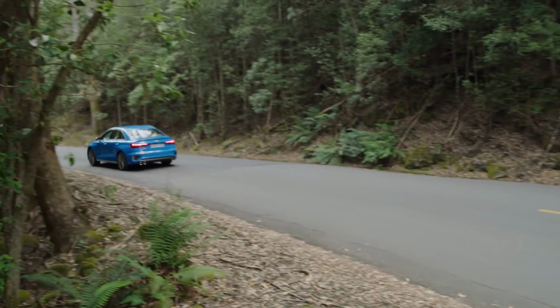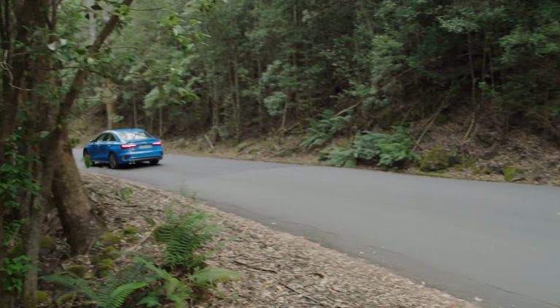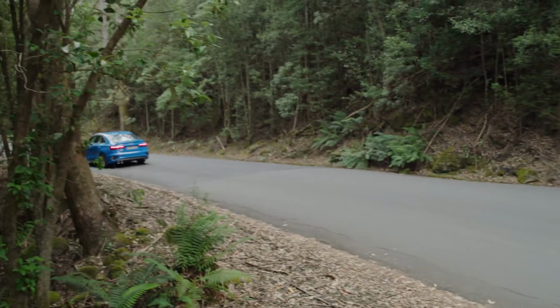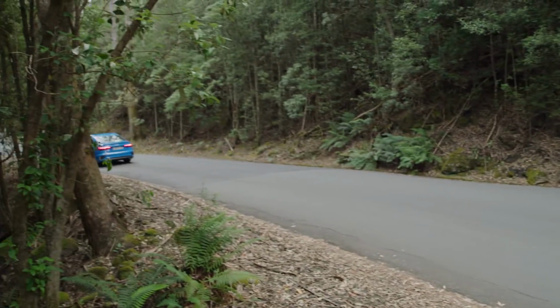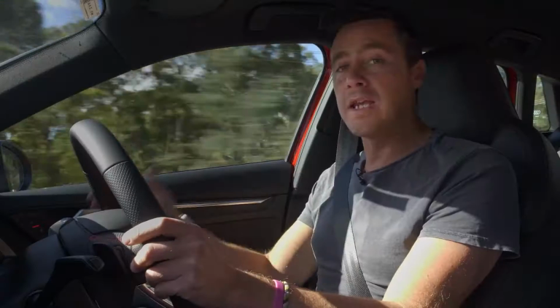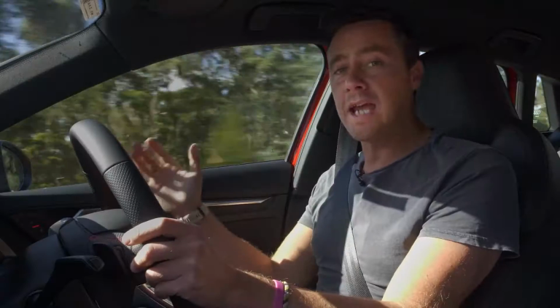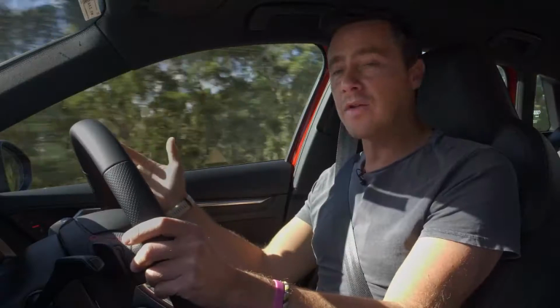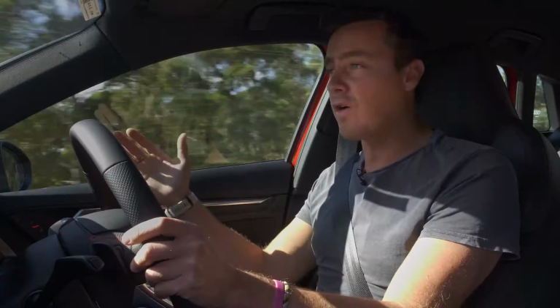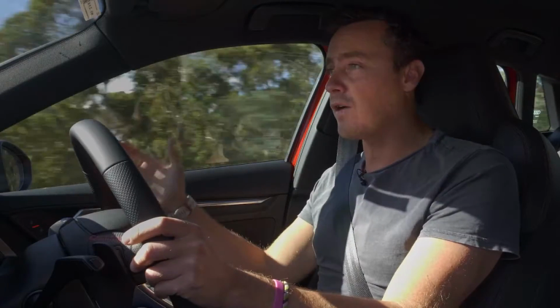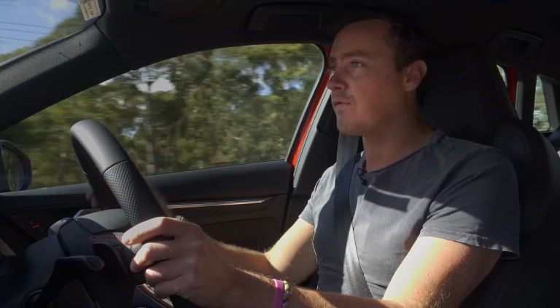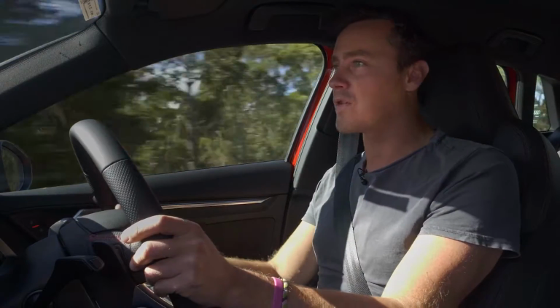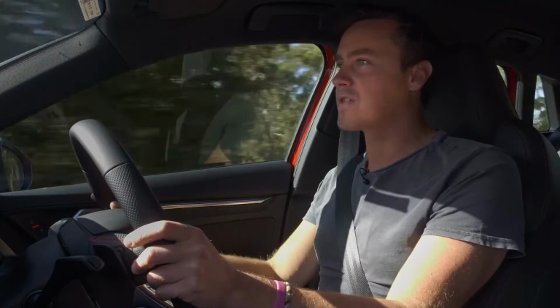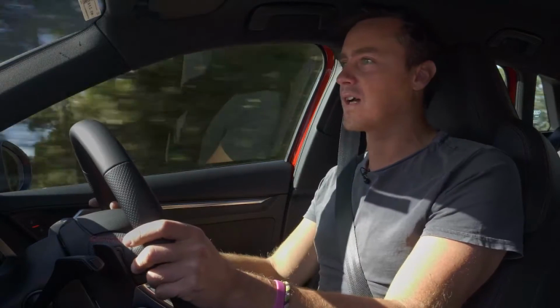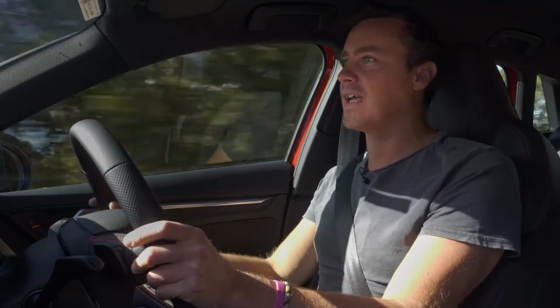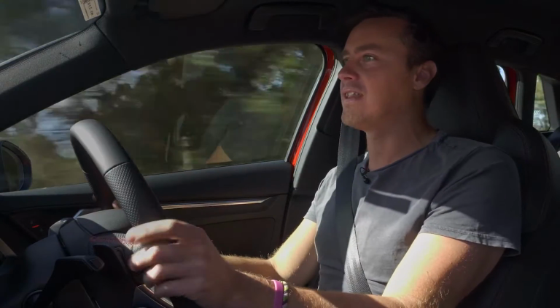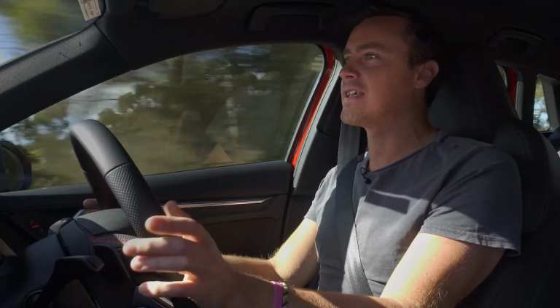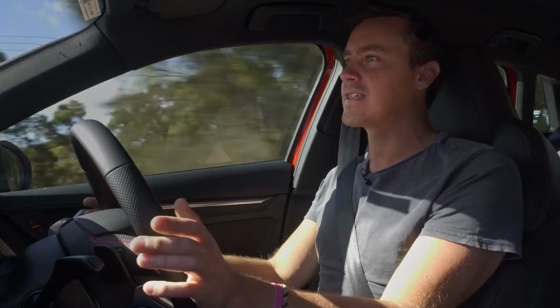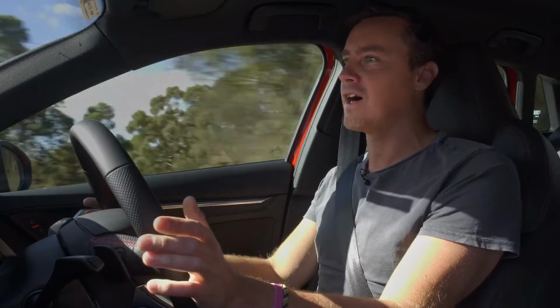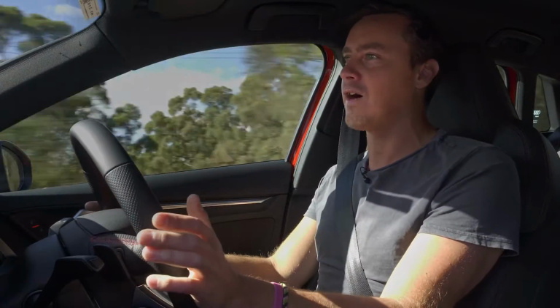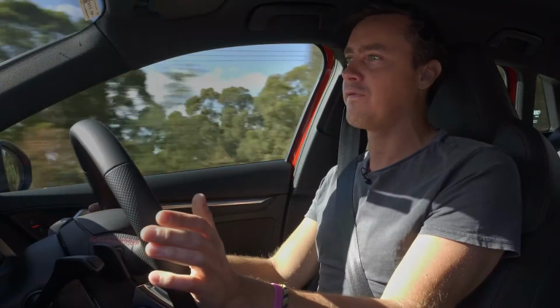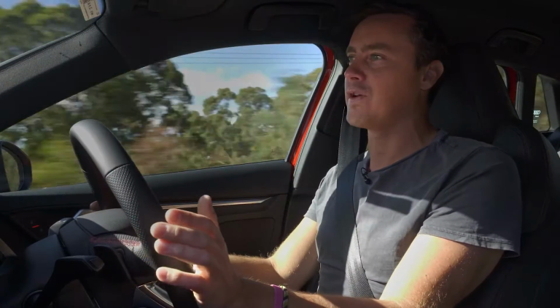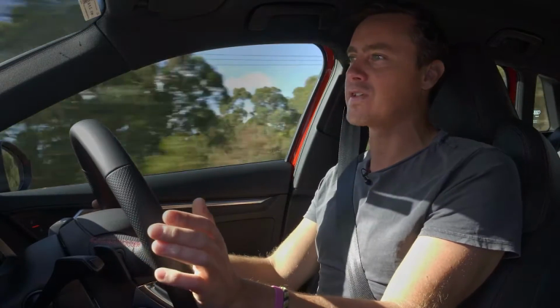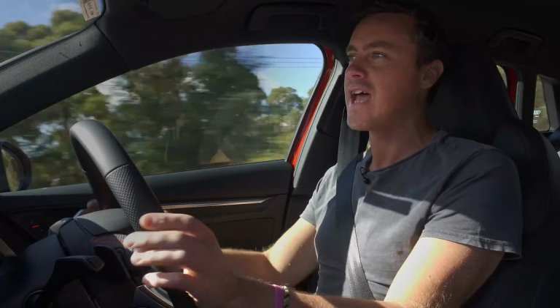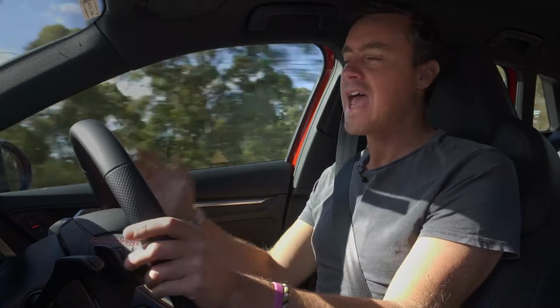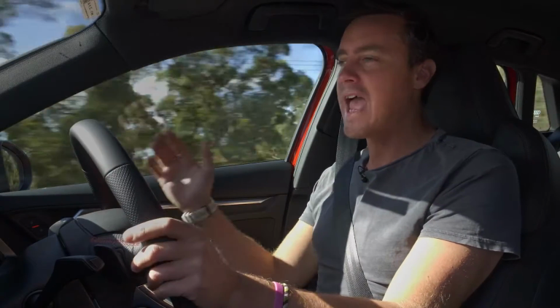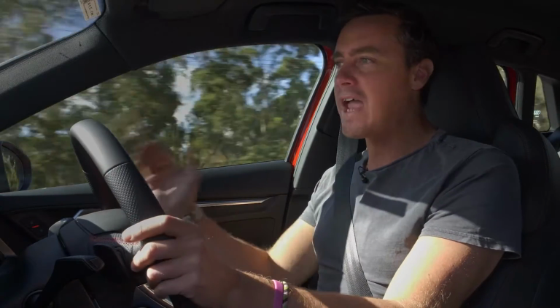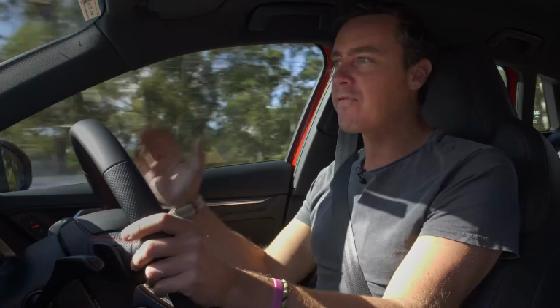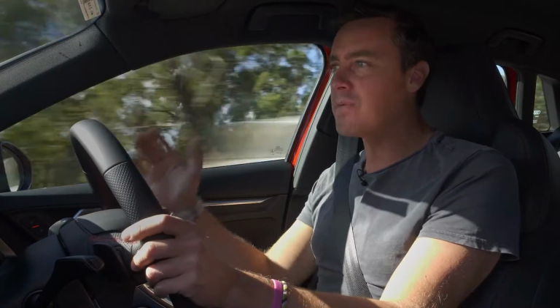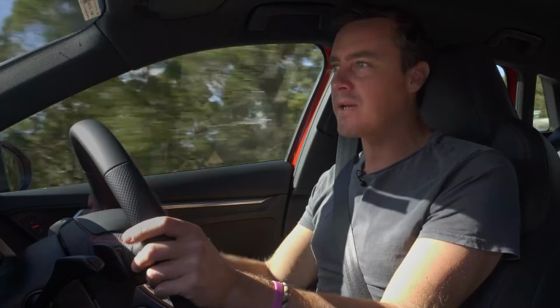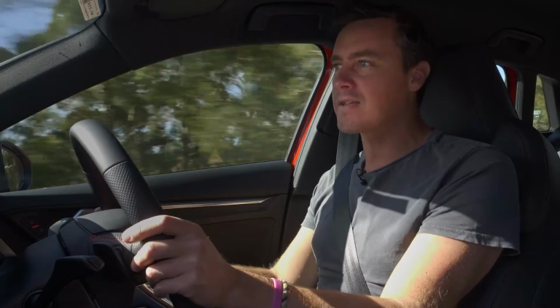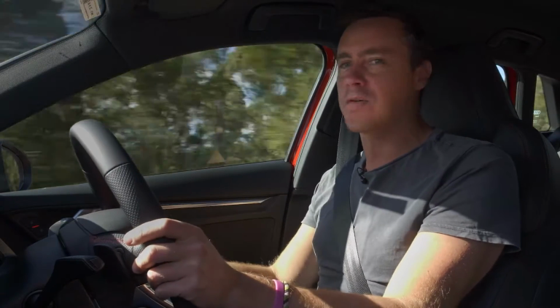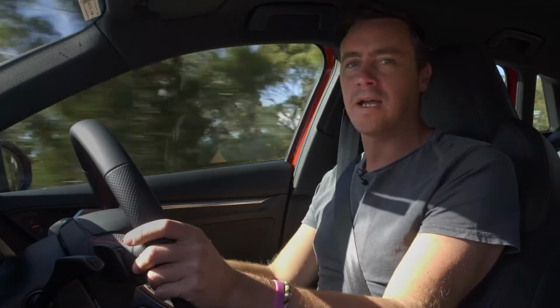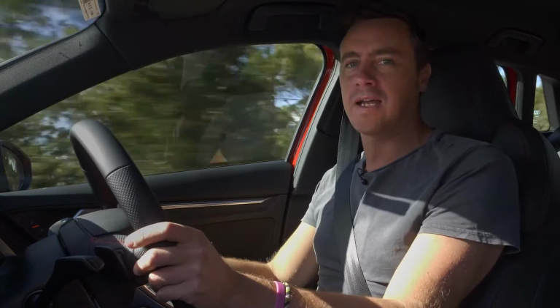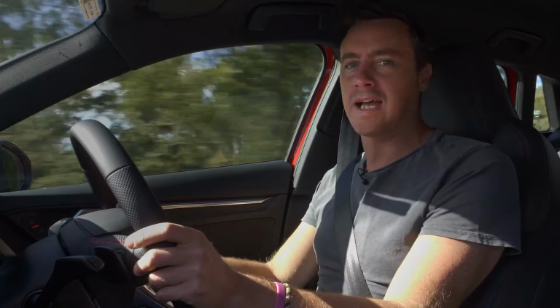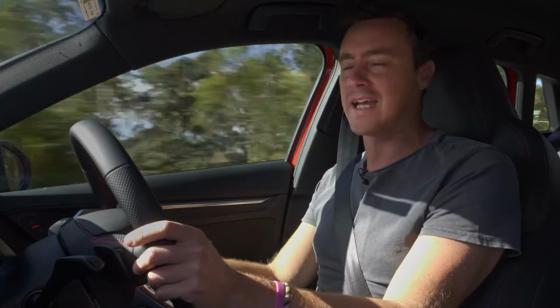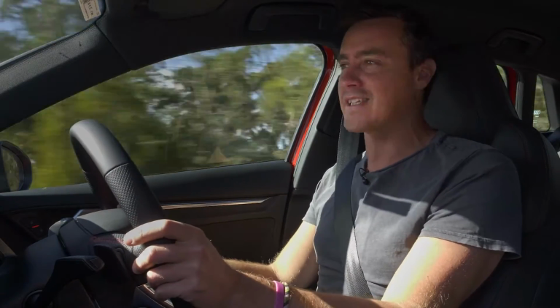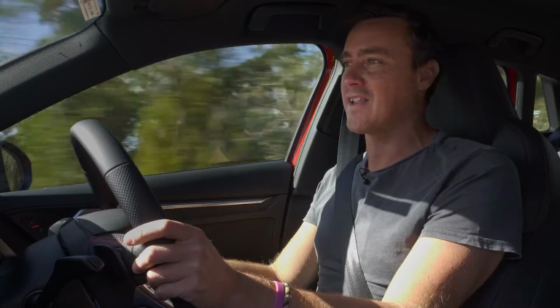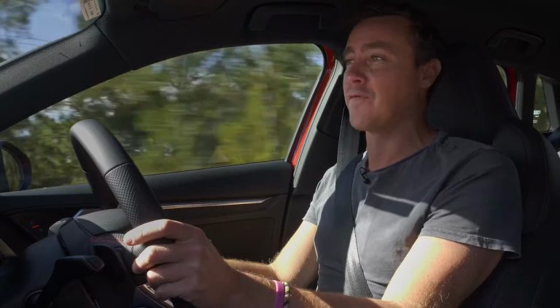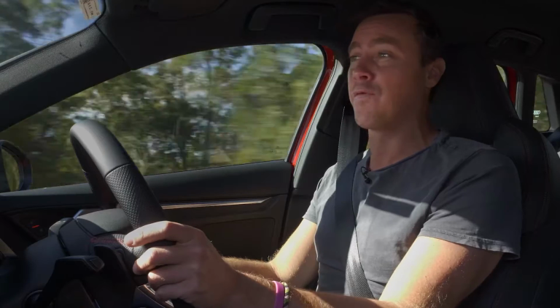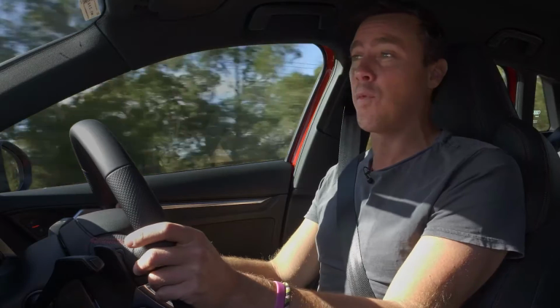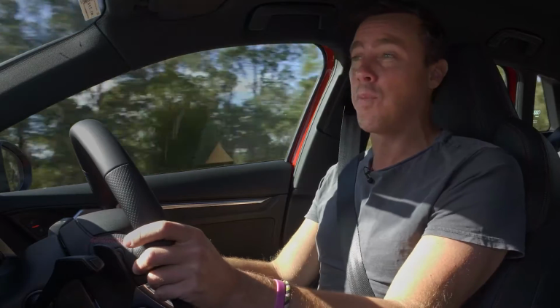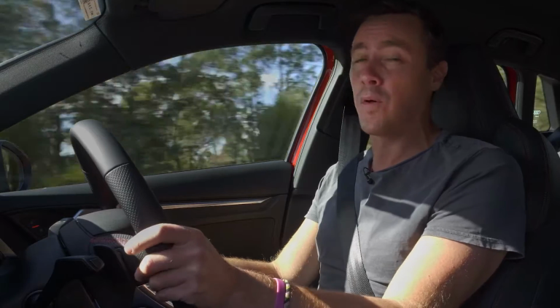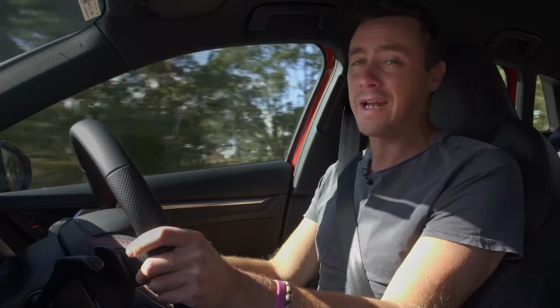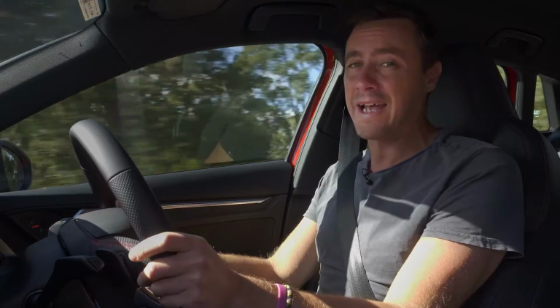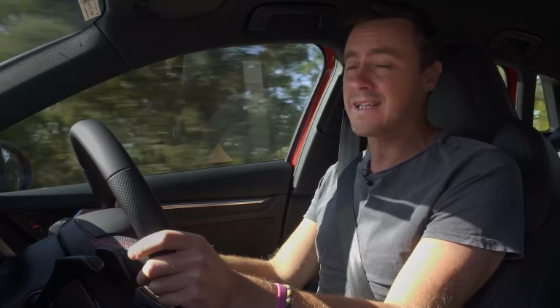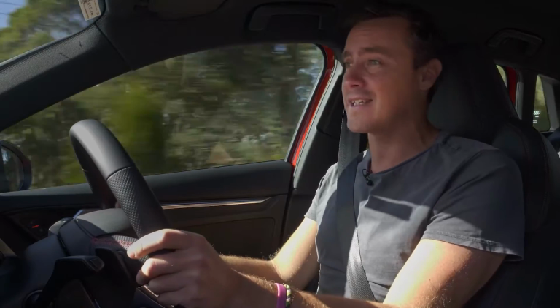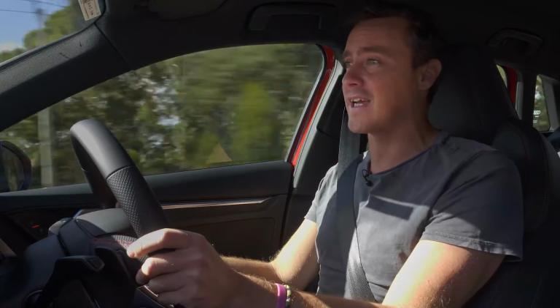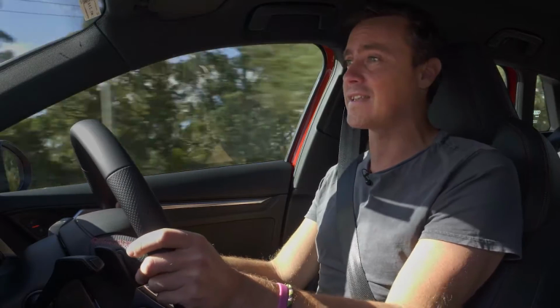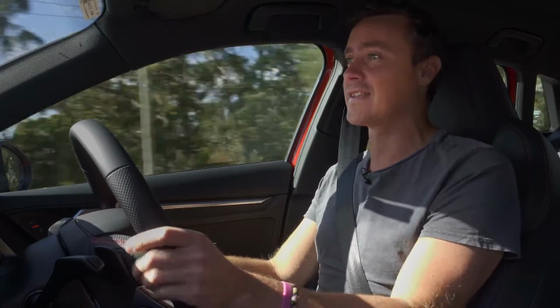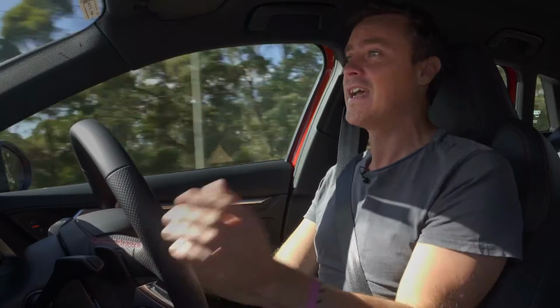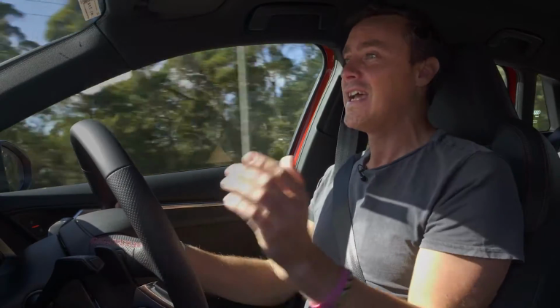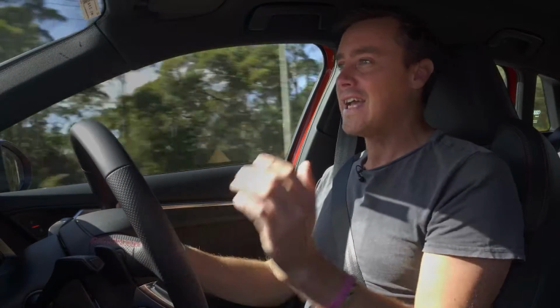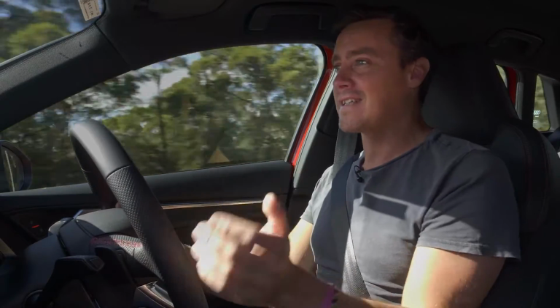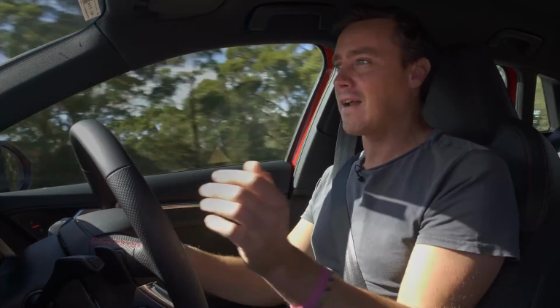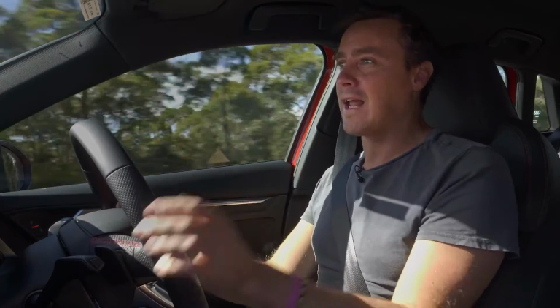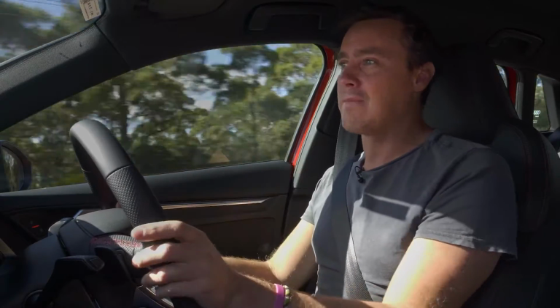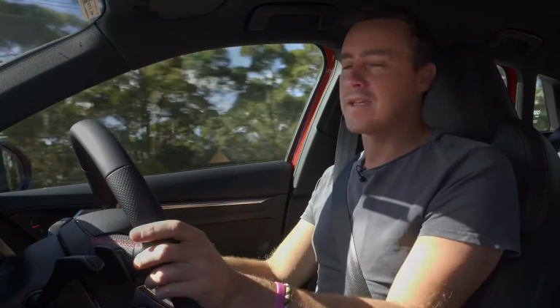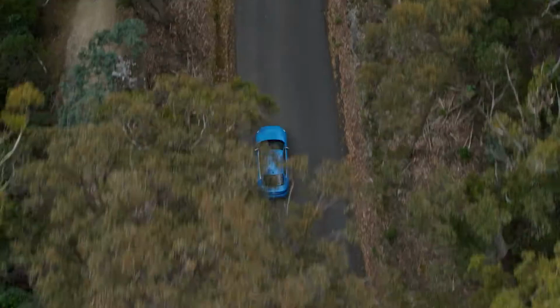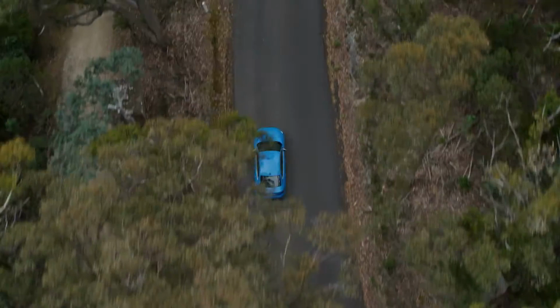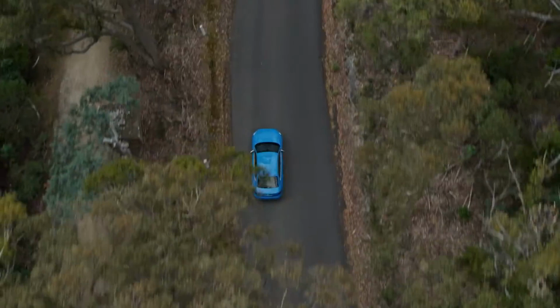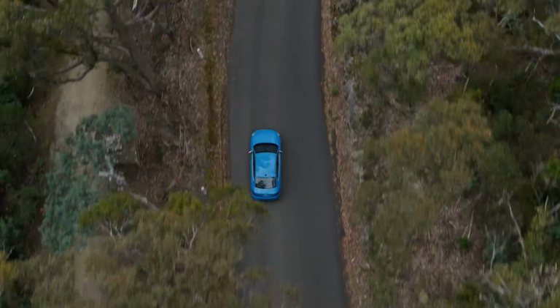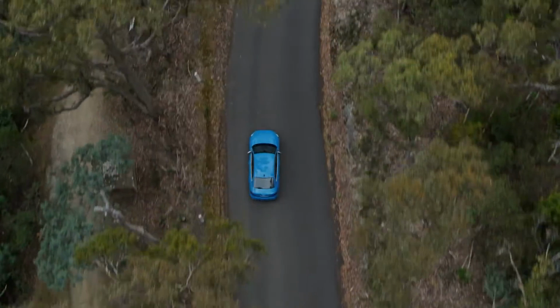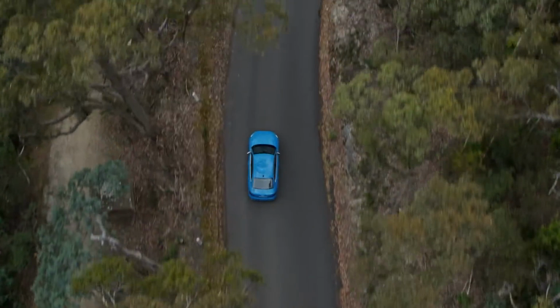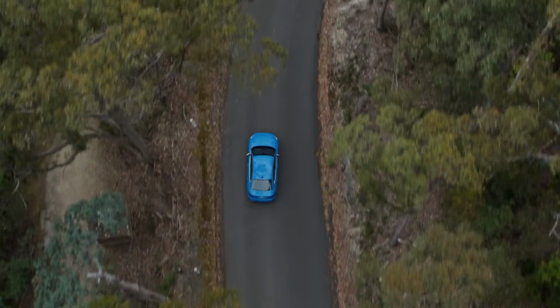And when you get your right foot stuck in, this car feels every bit as quick as the 4.8 seconds it's claimed to get to 100 in.